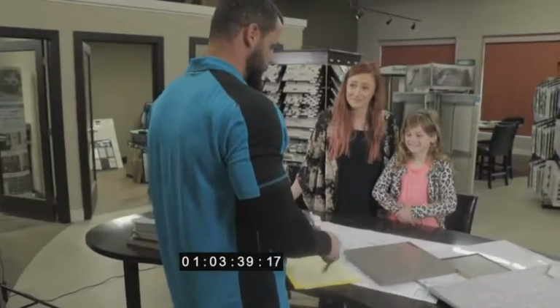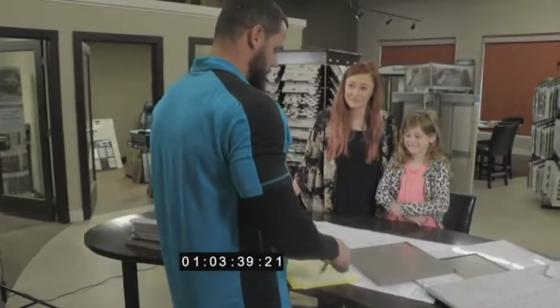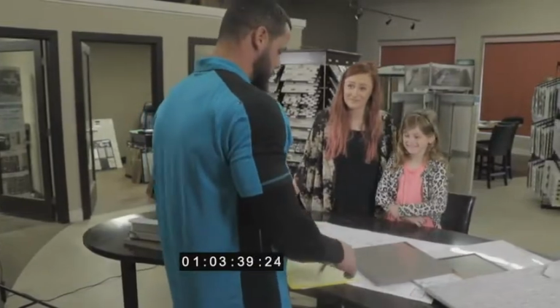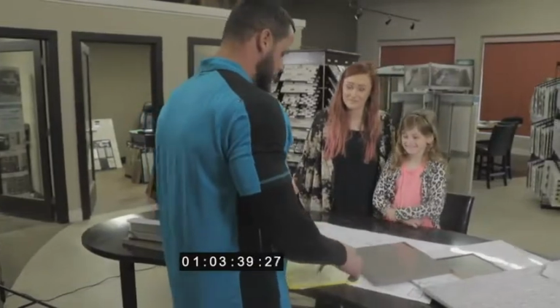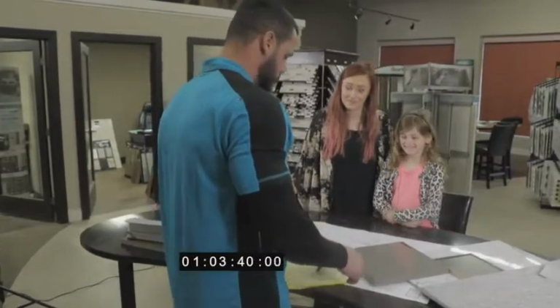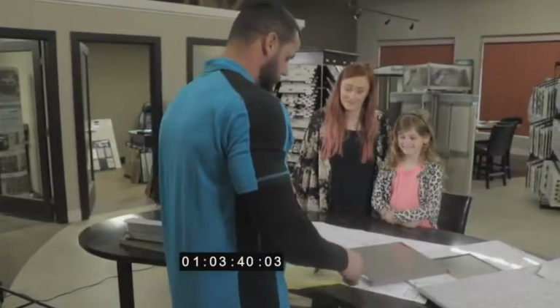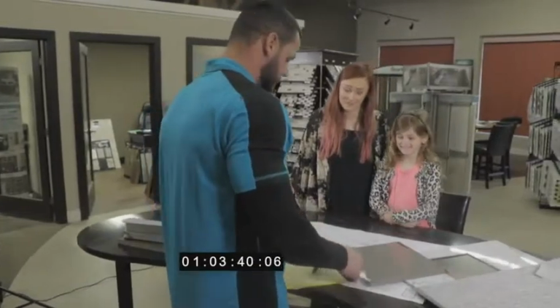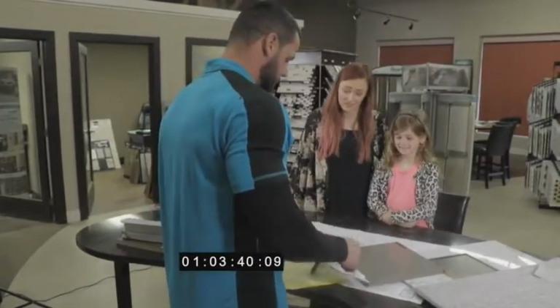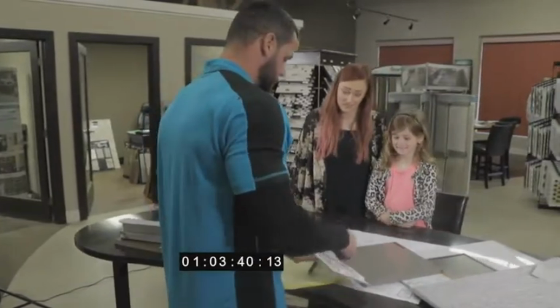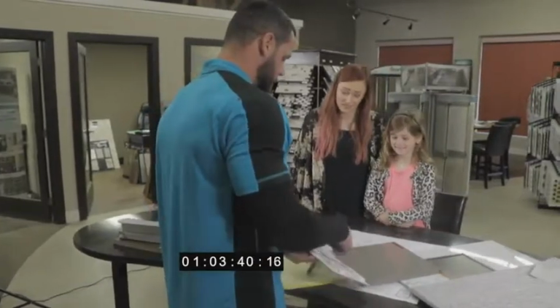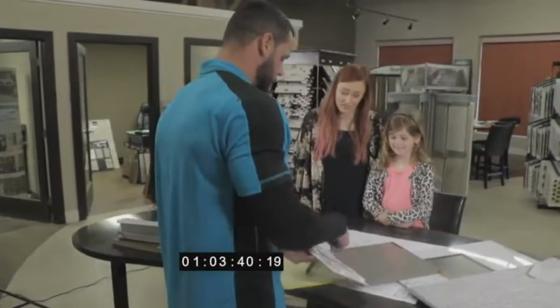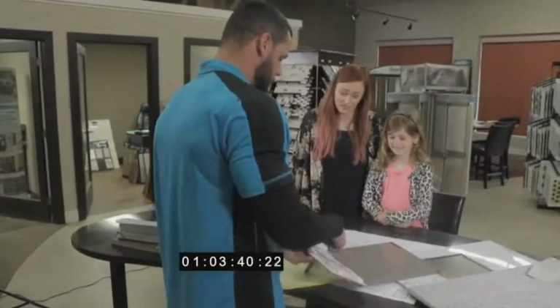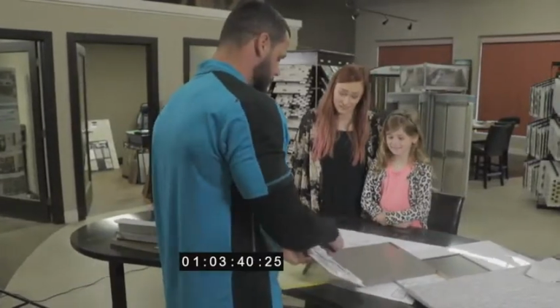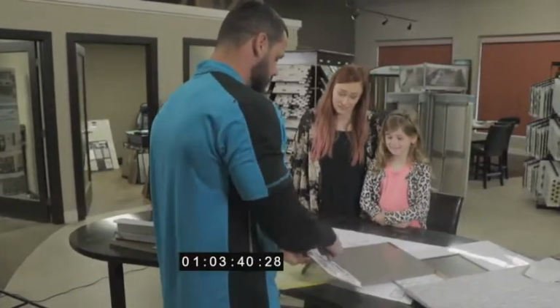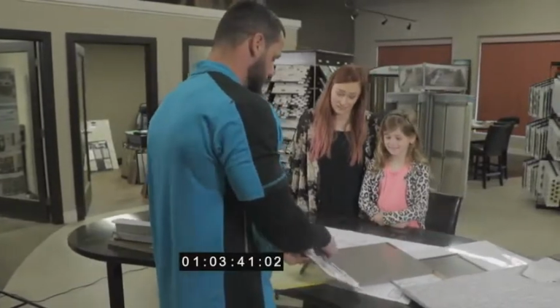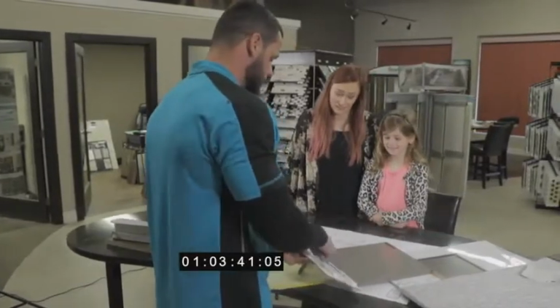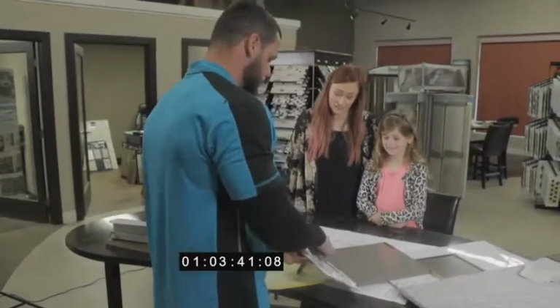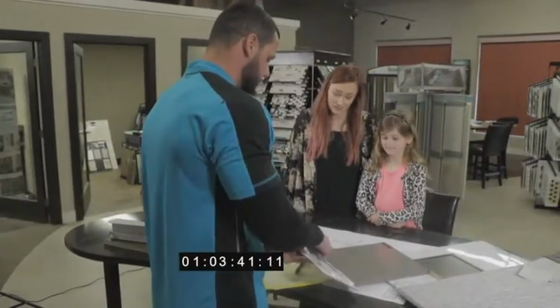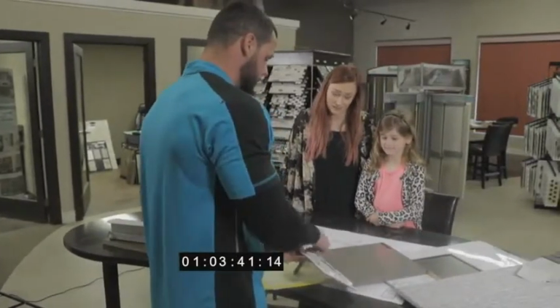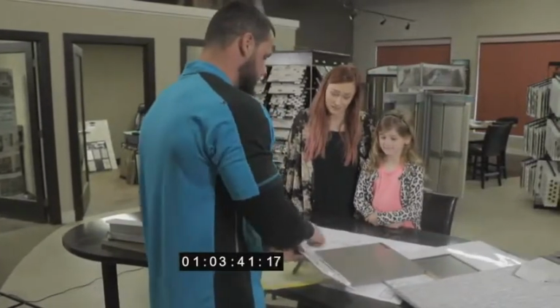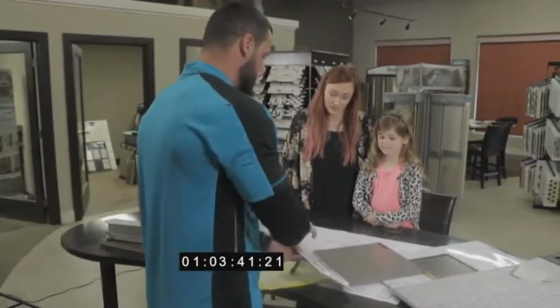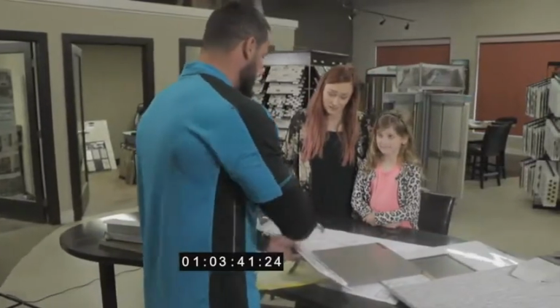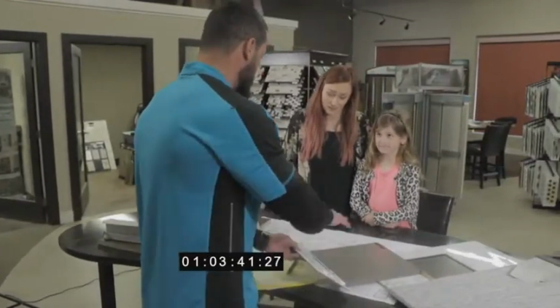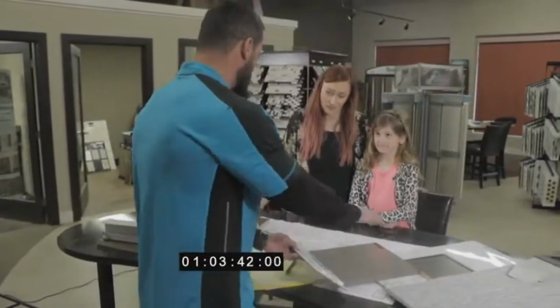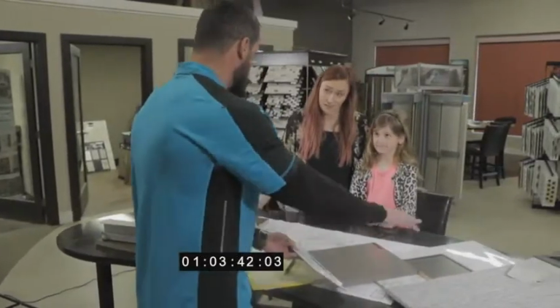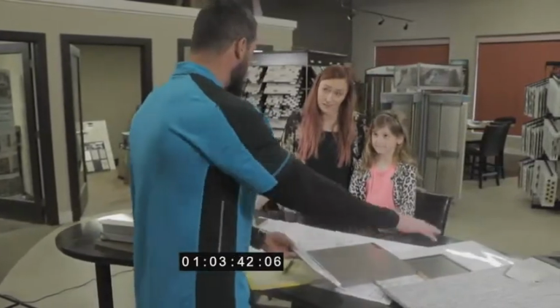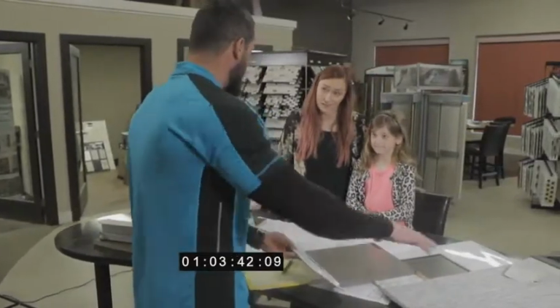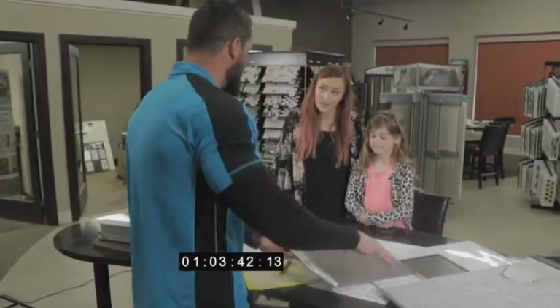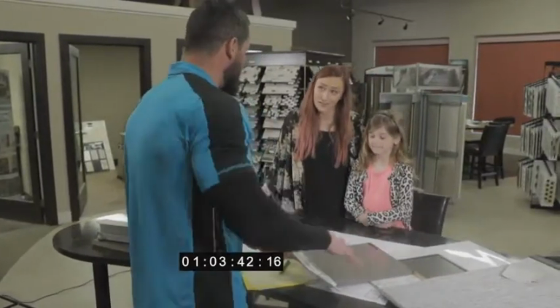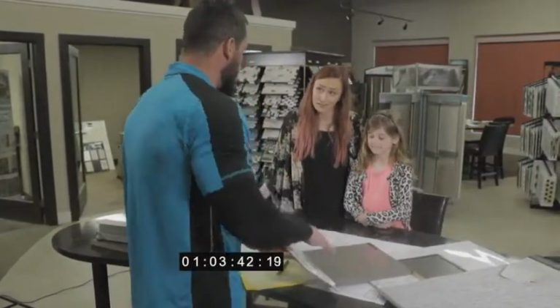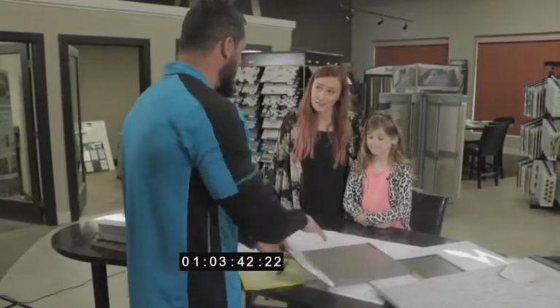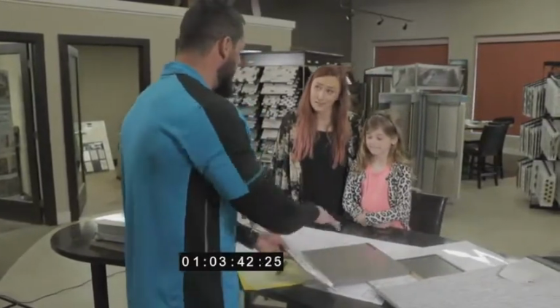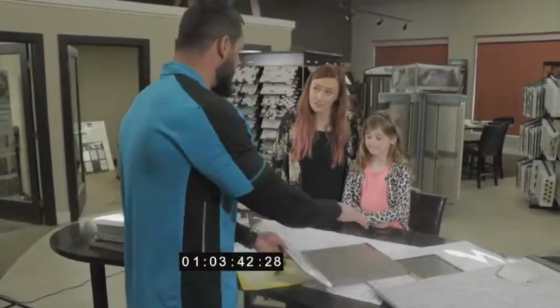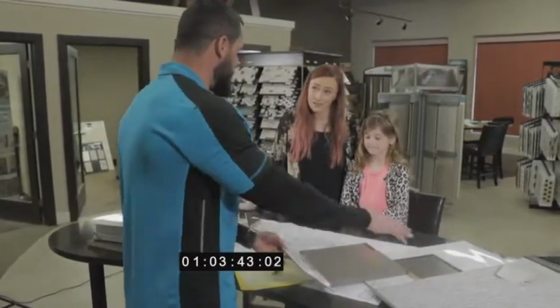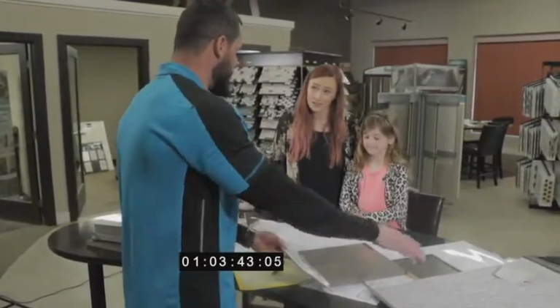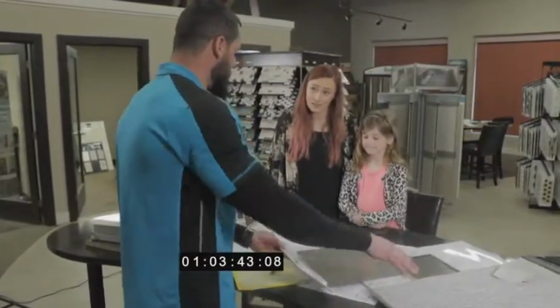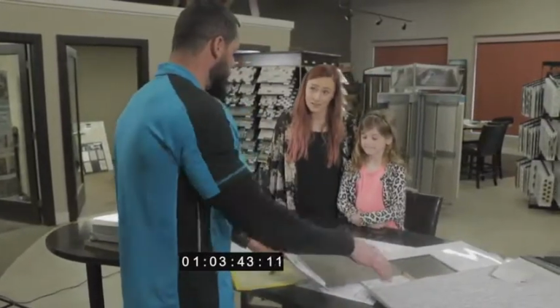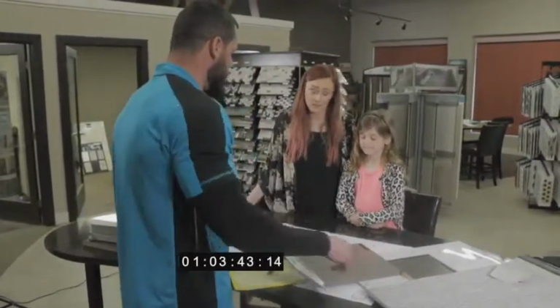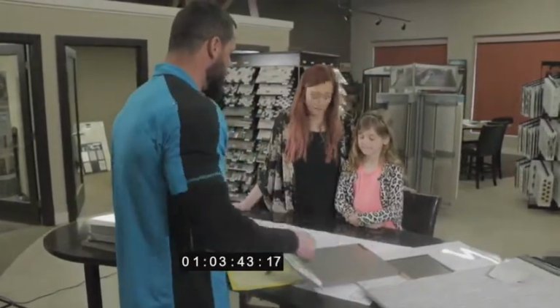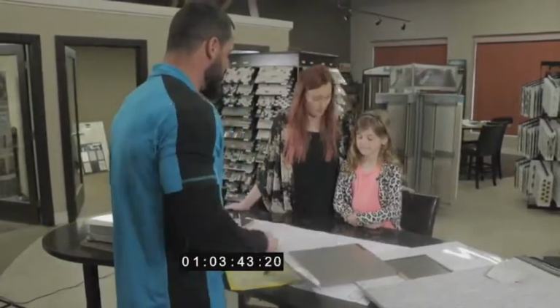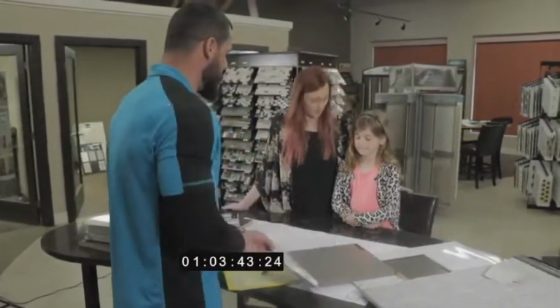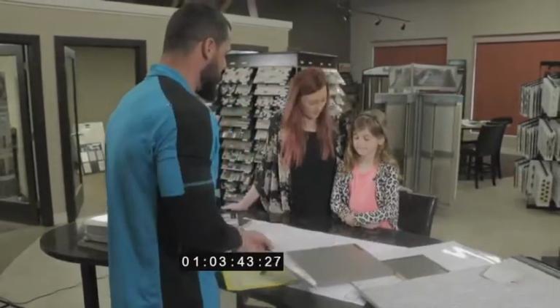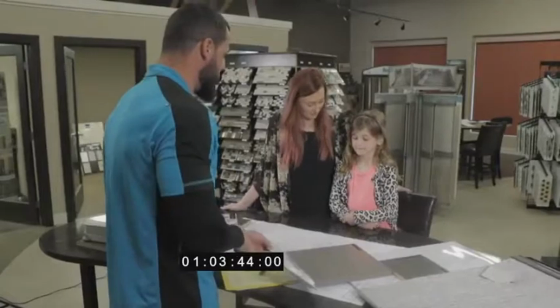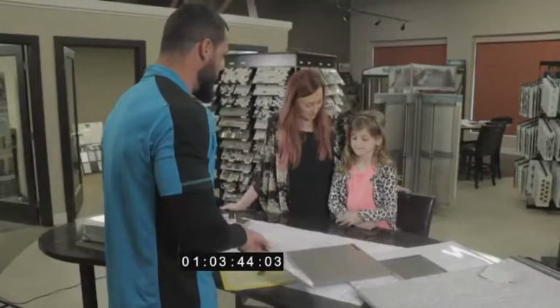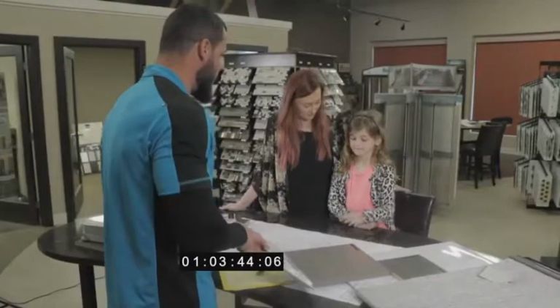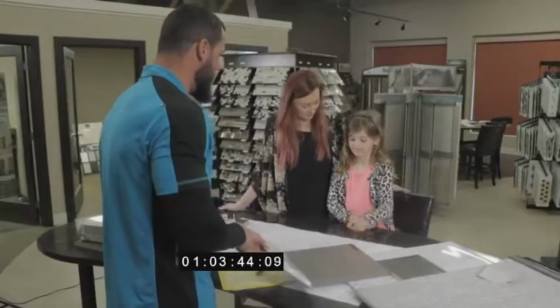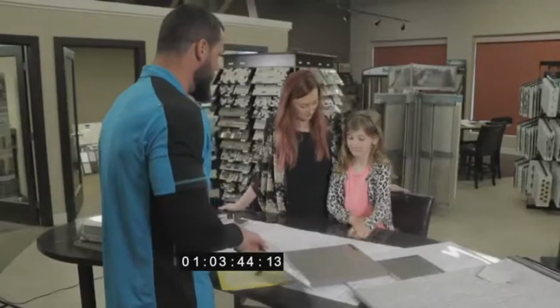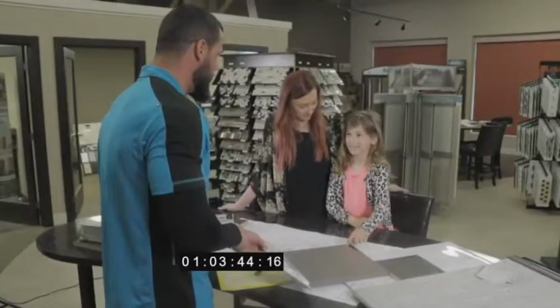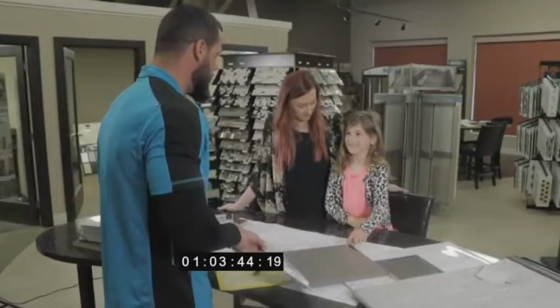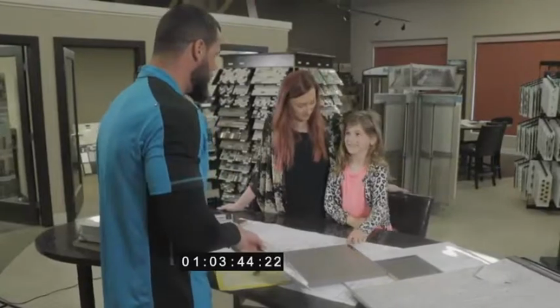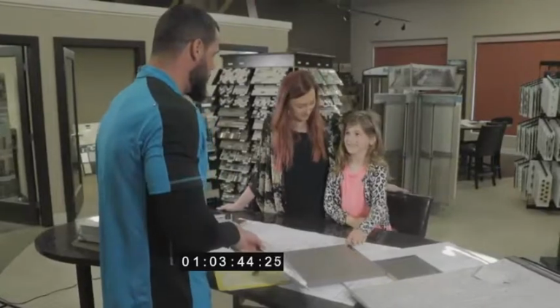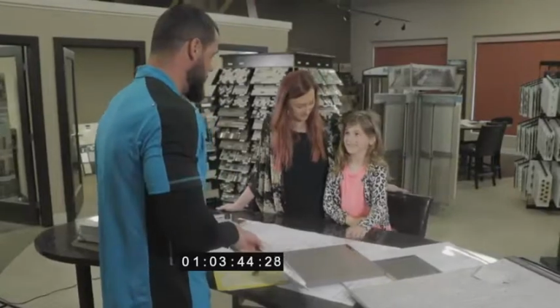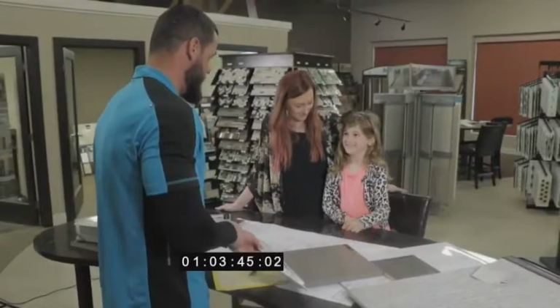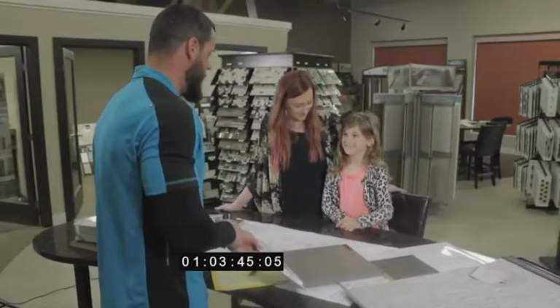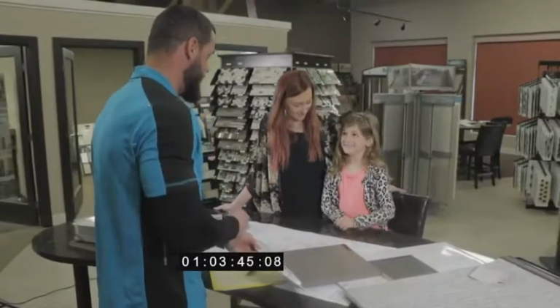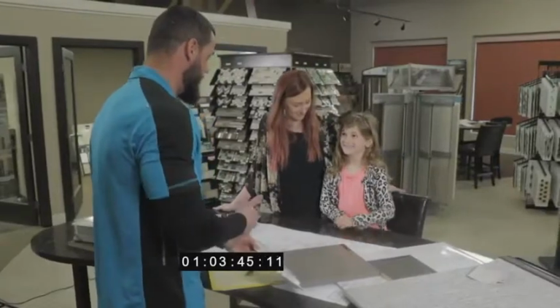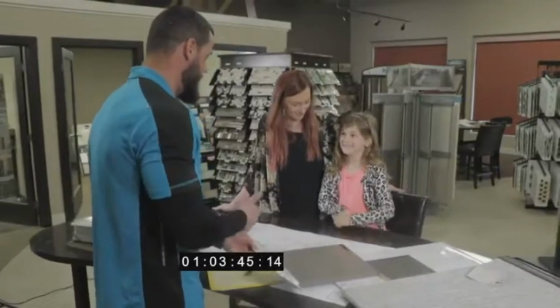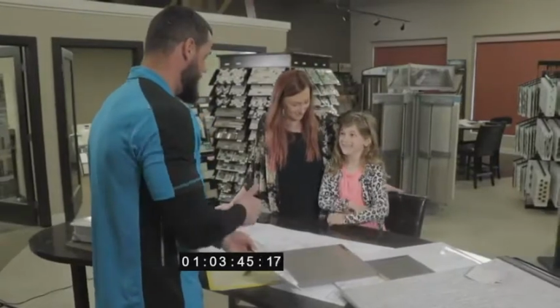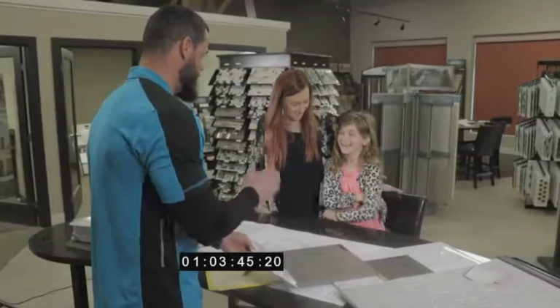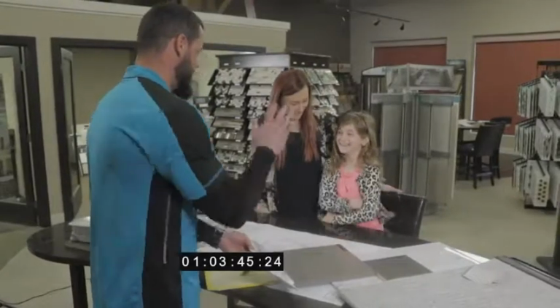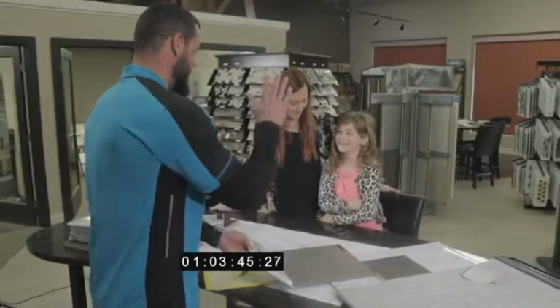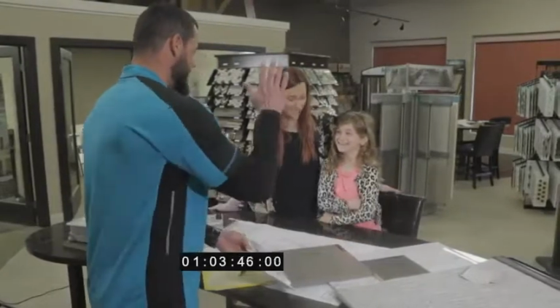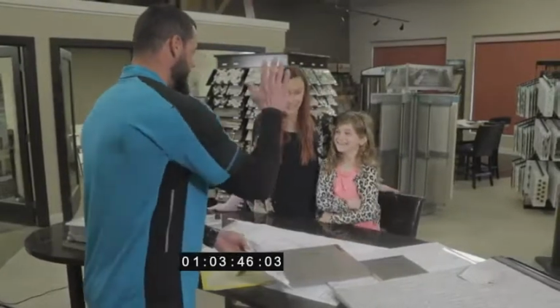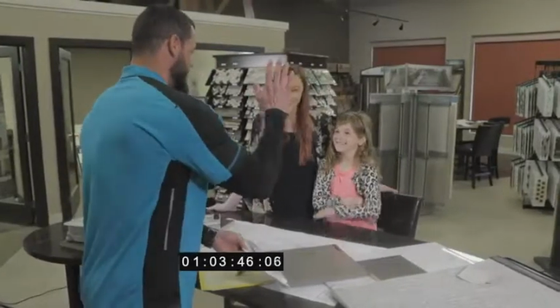So we went ahead and selected this backsplash to kind of tie your whole bathroom in. What do you think about that? I like that. You like that? Yeah.